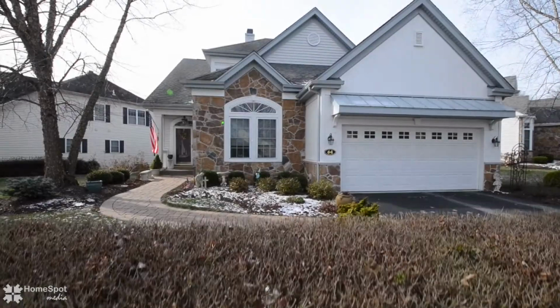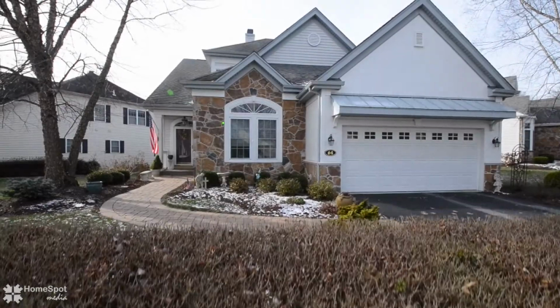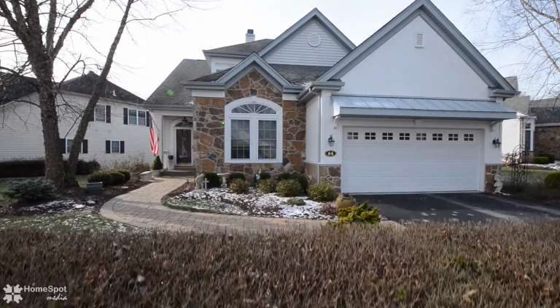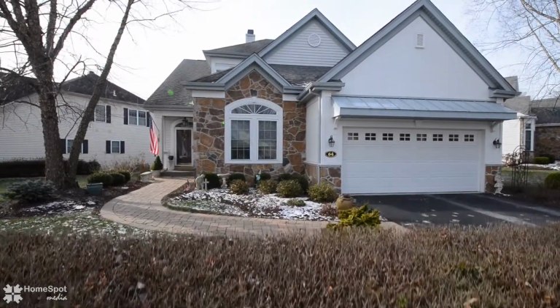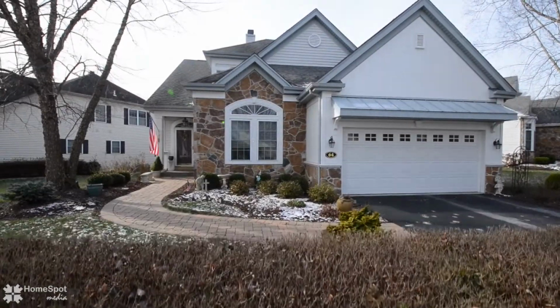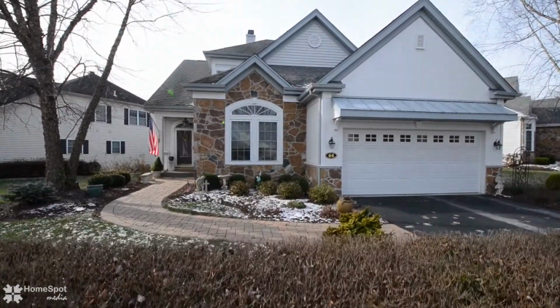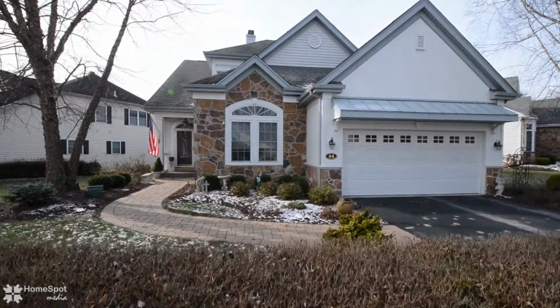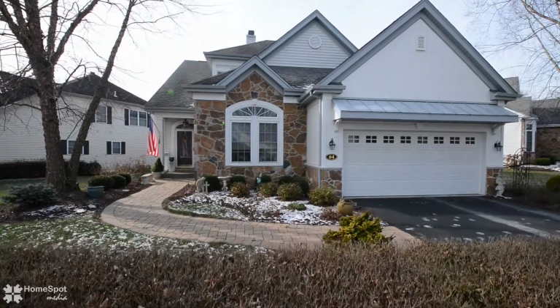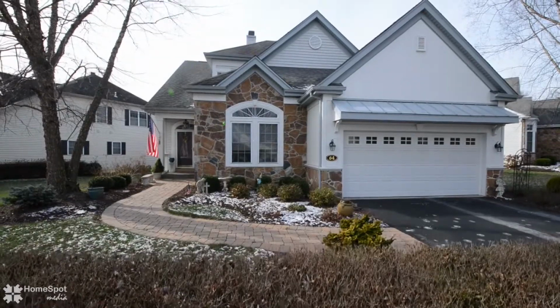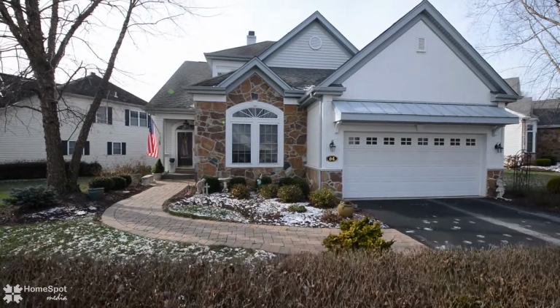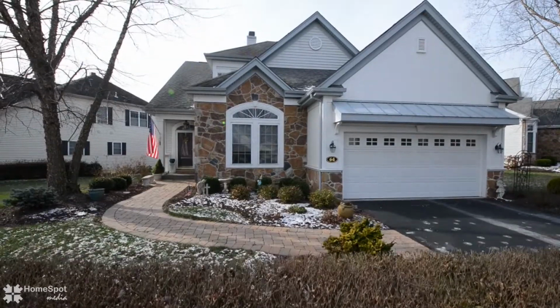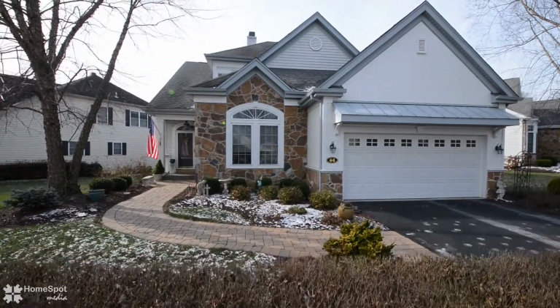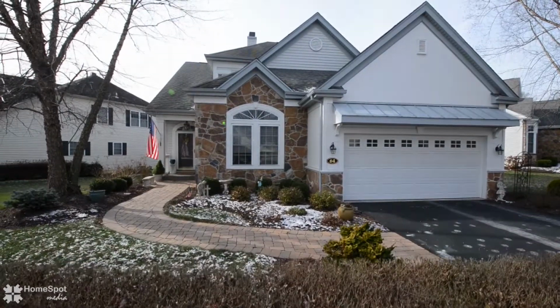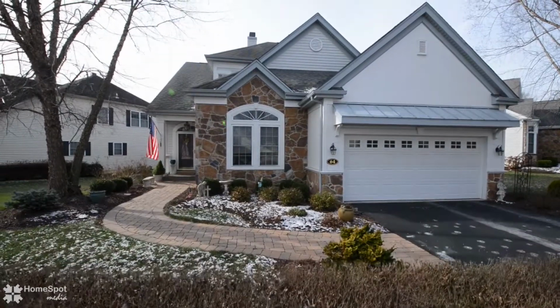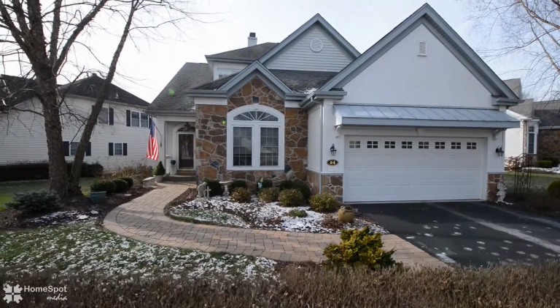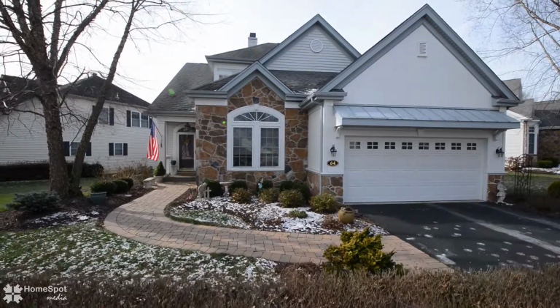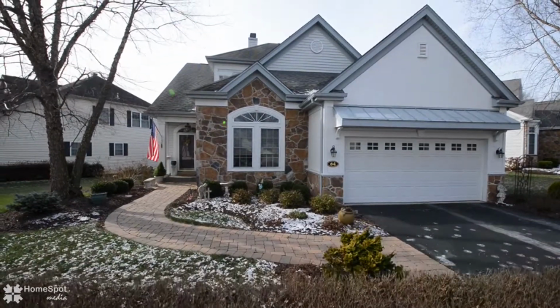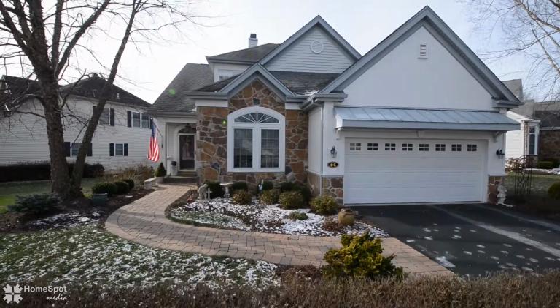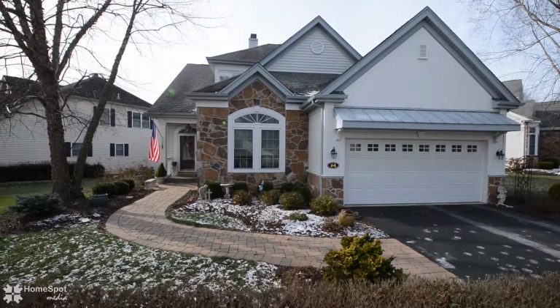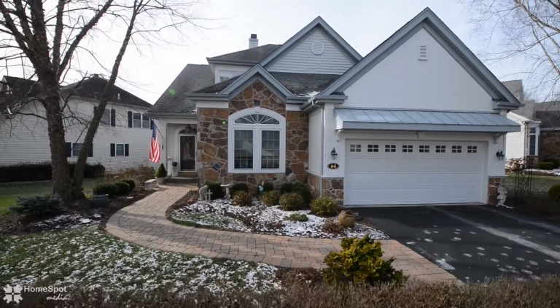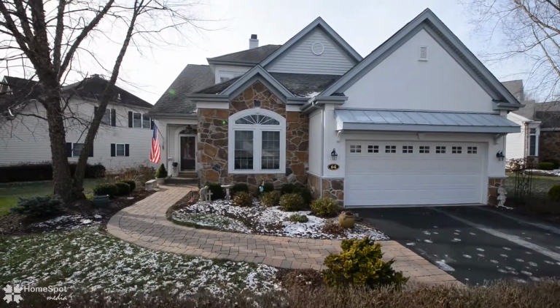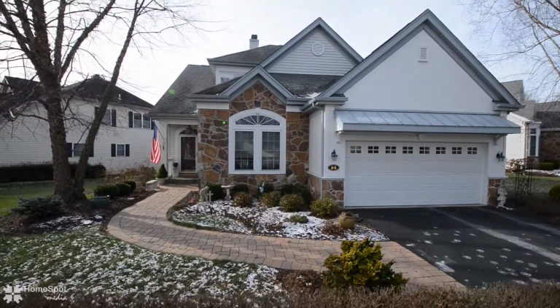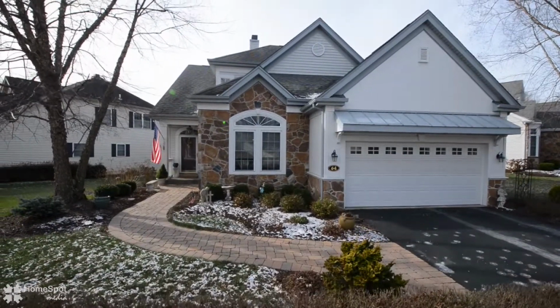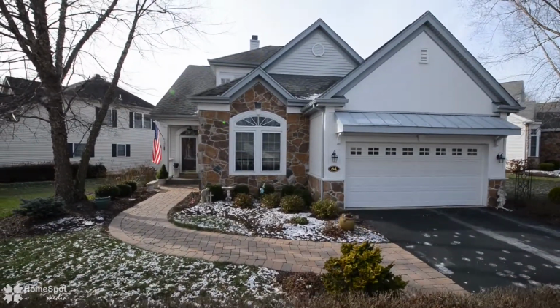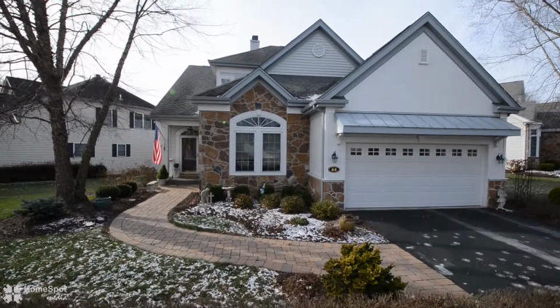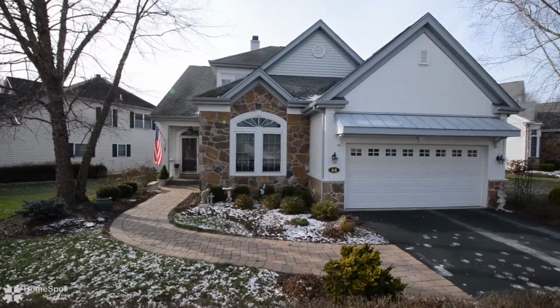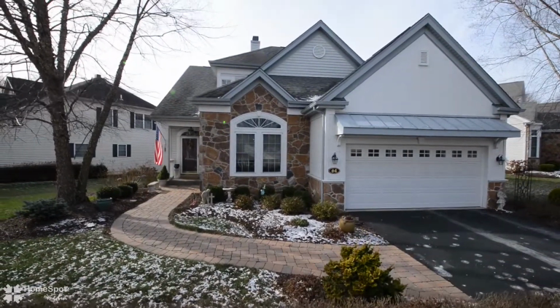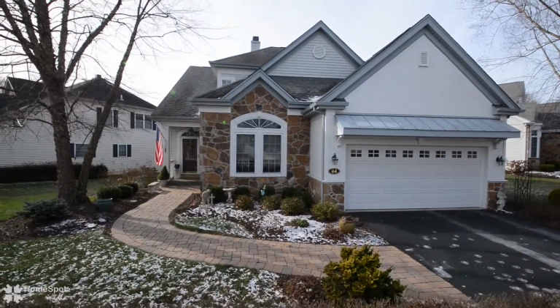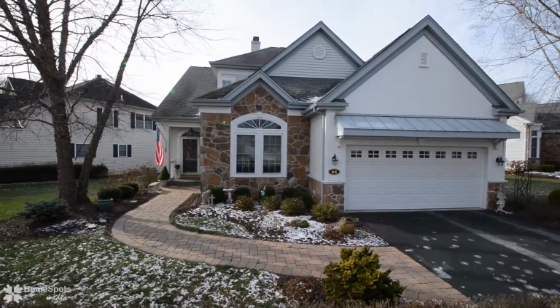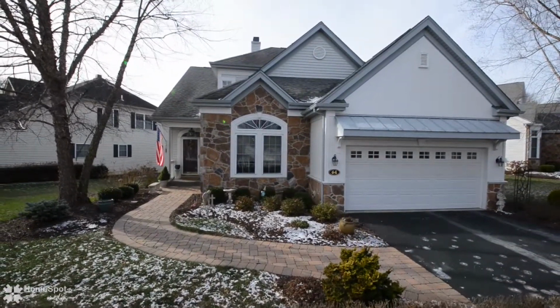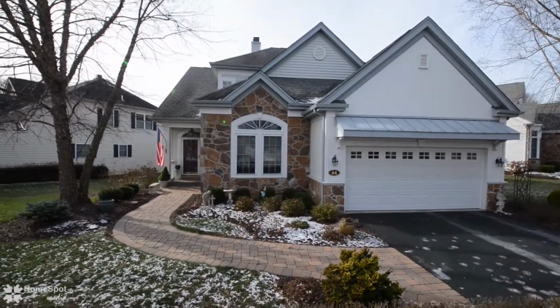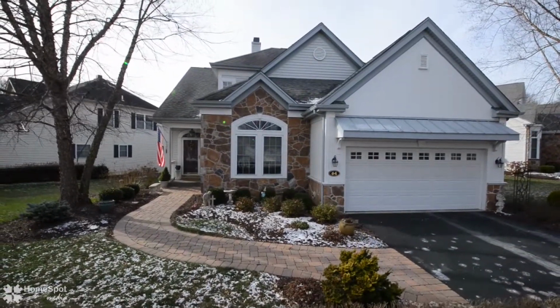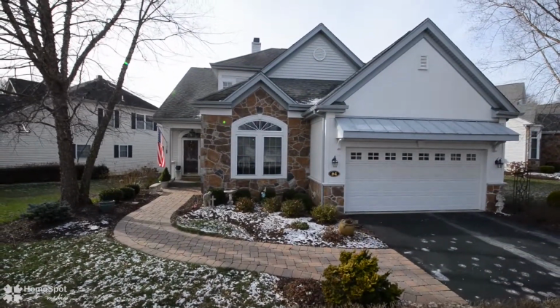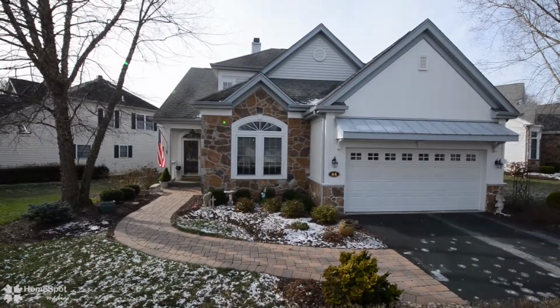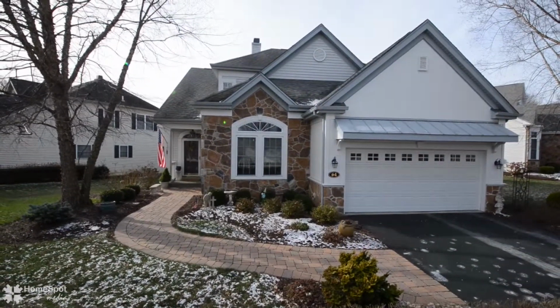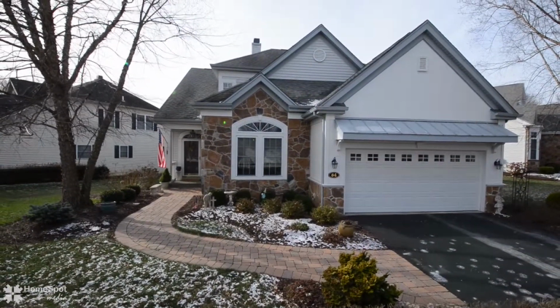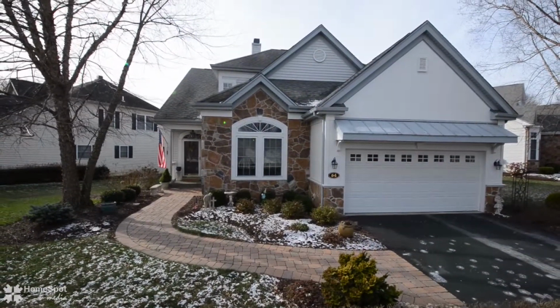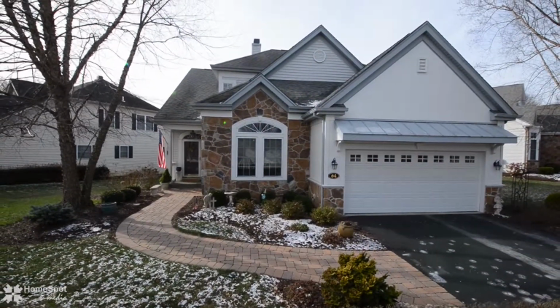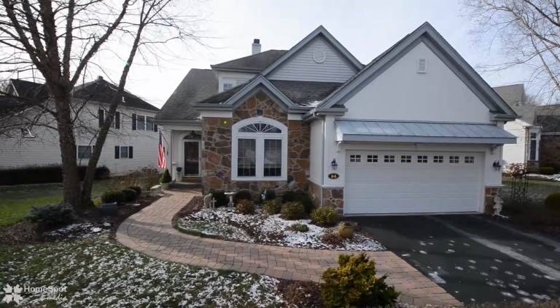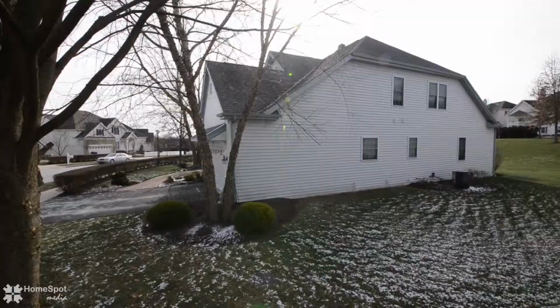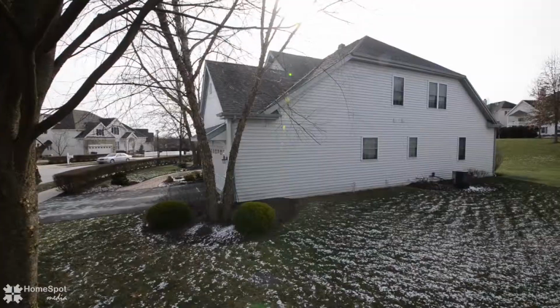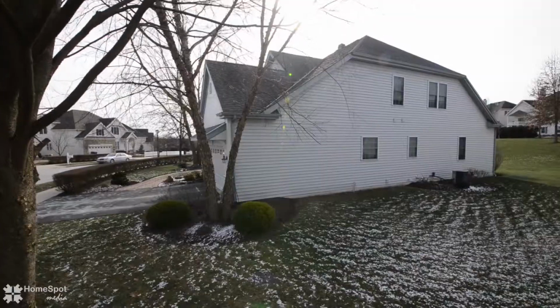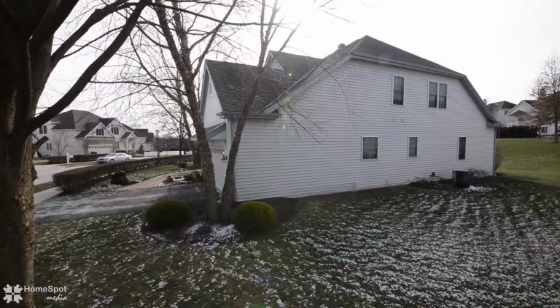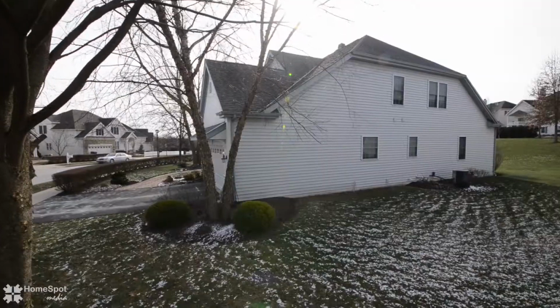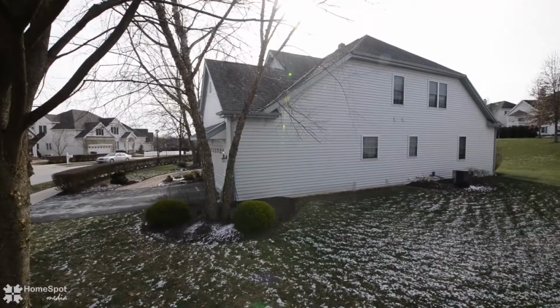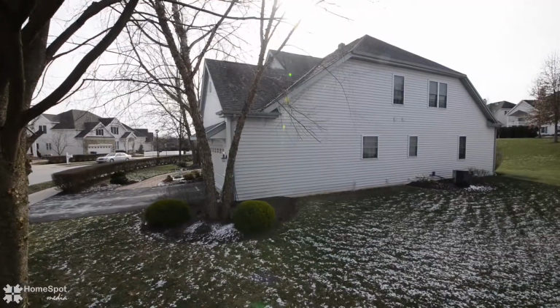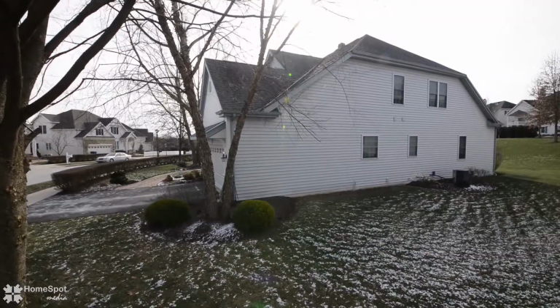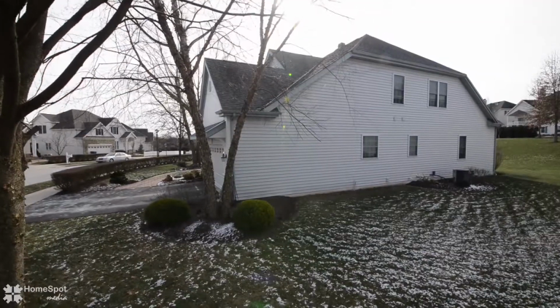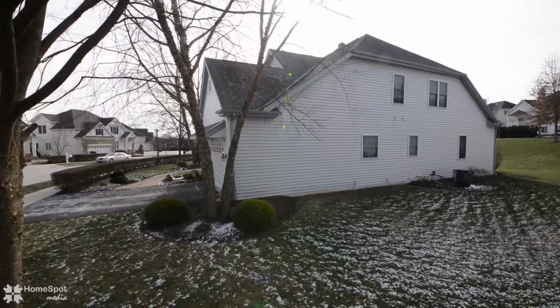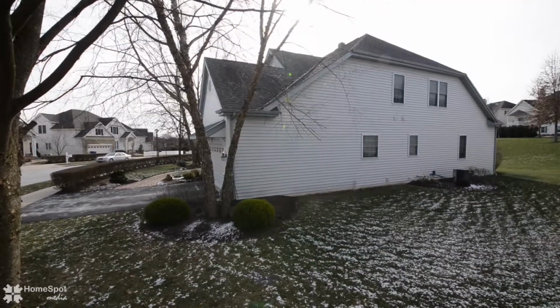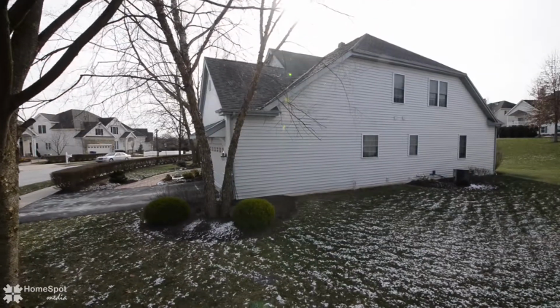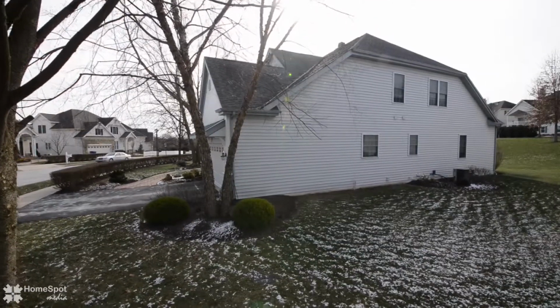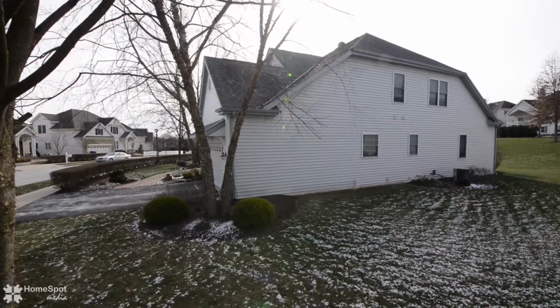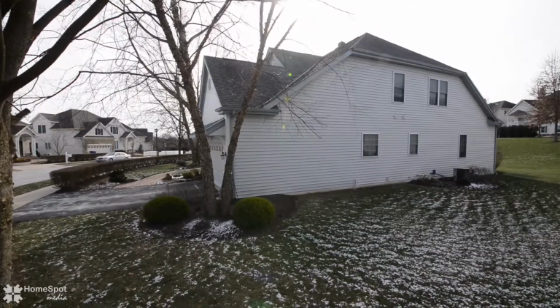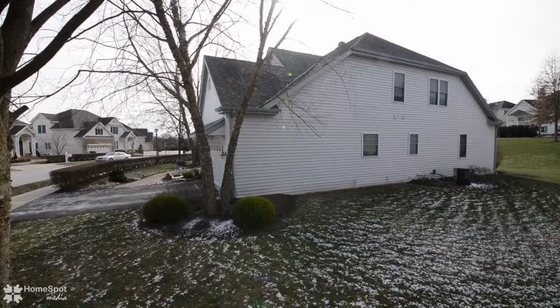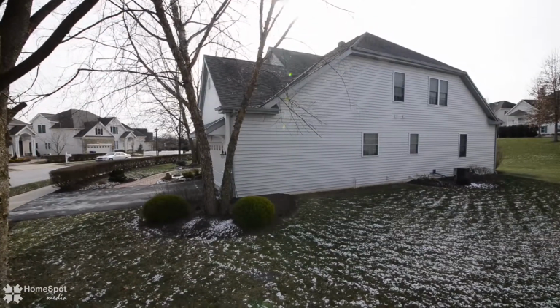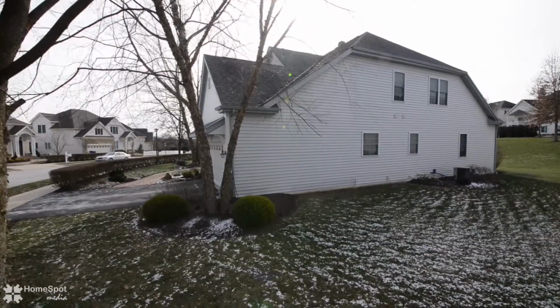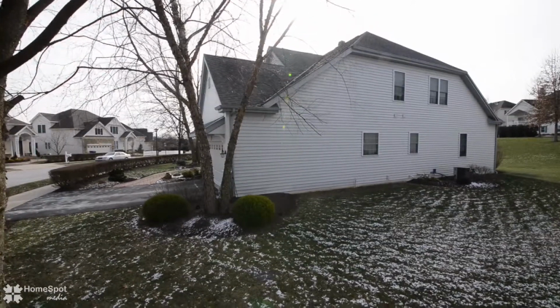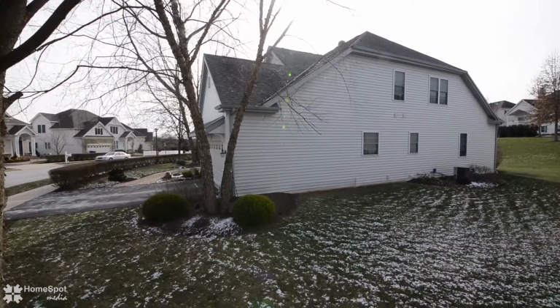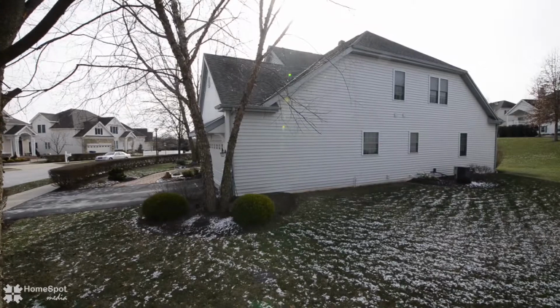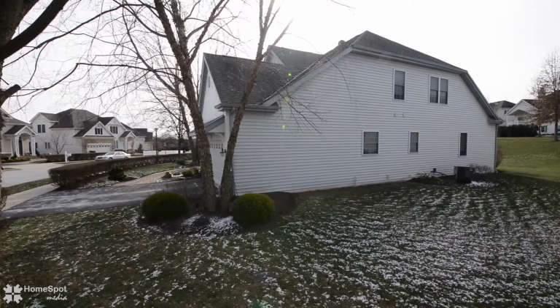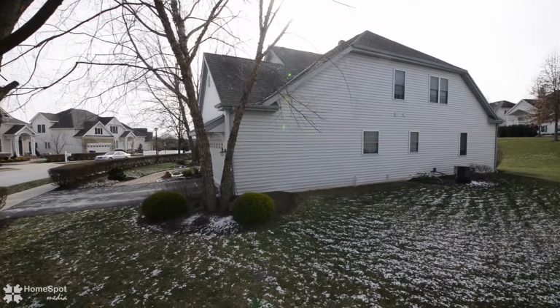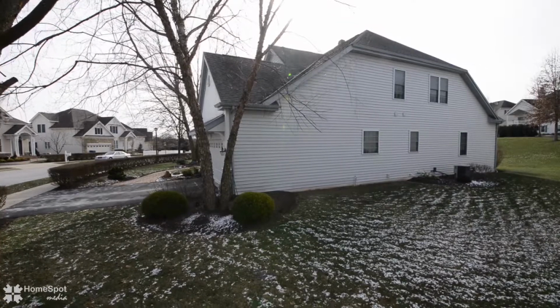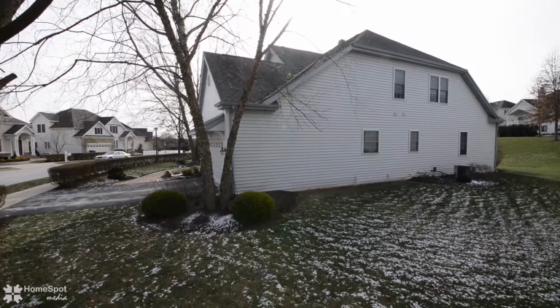Drive up to beautiful curb appeal and stroll on your brick walkway and up to your covered front porch.